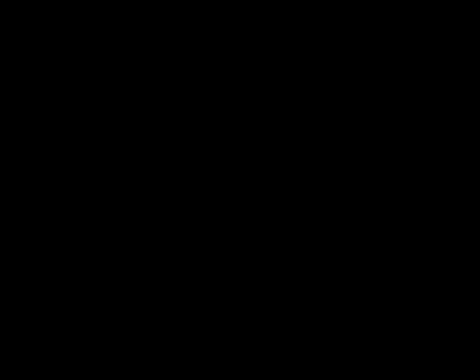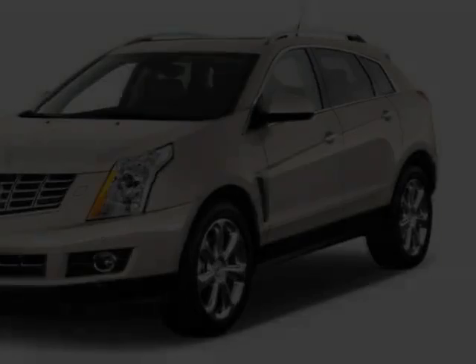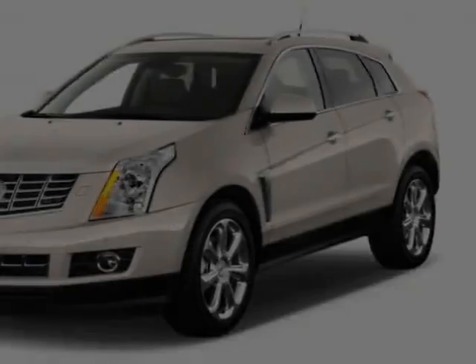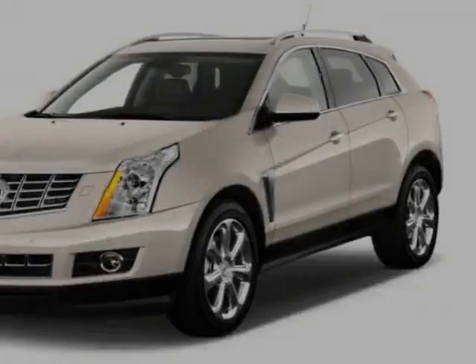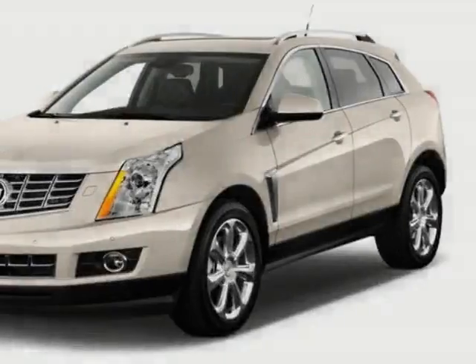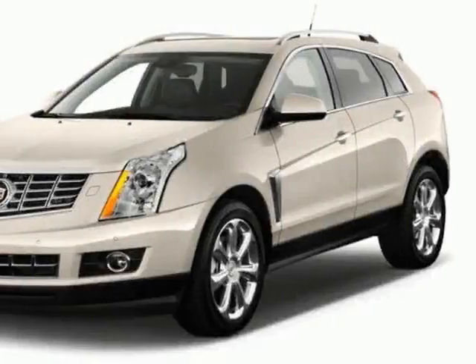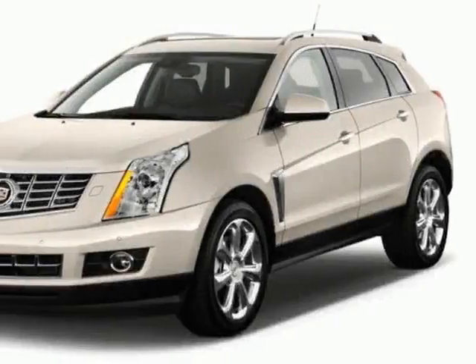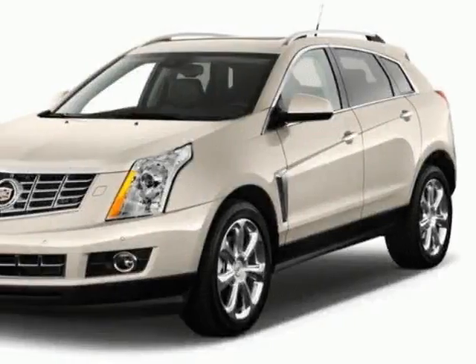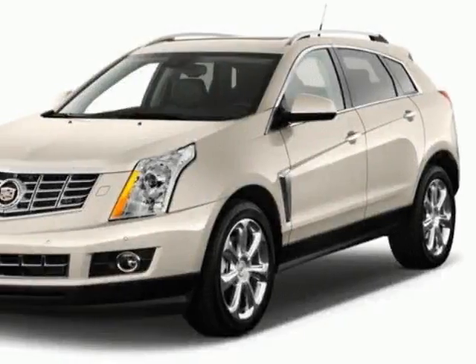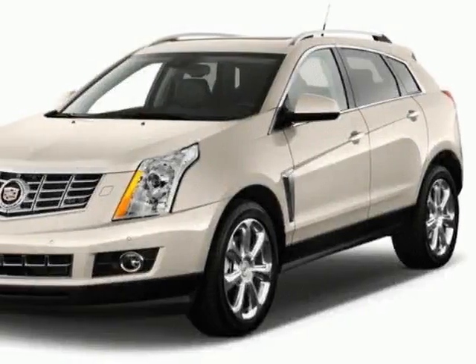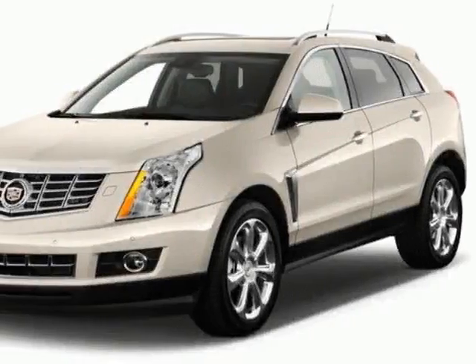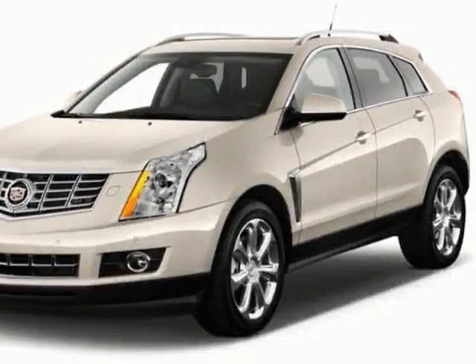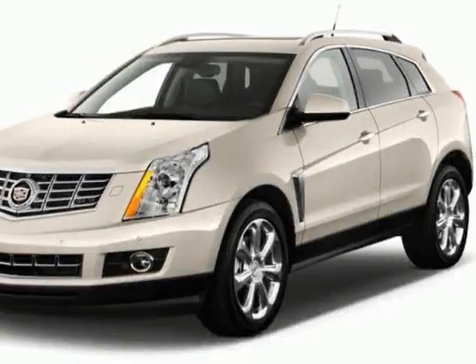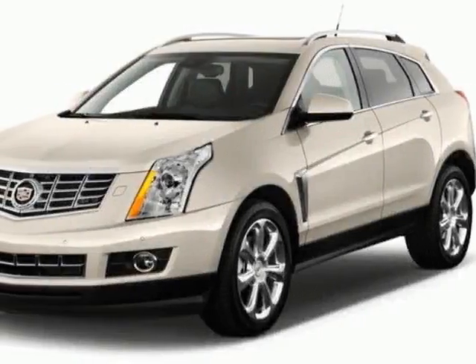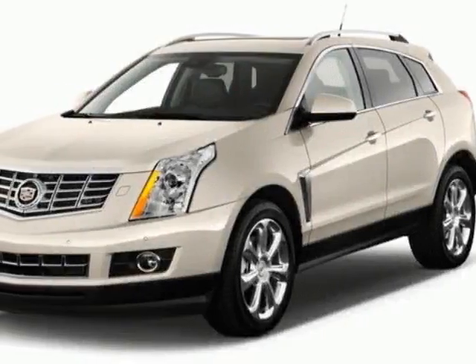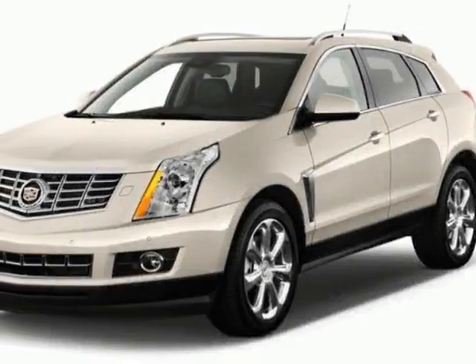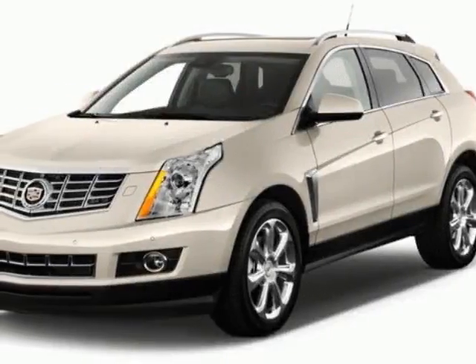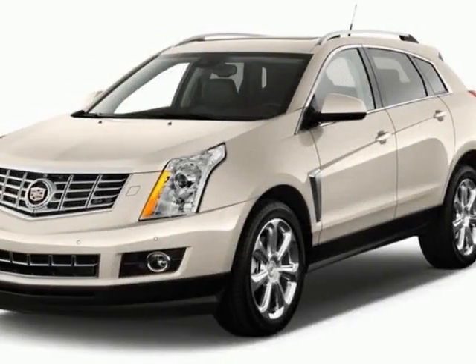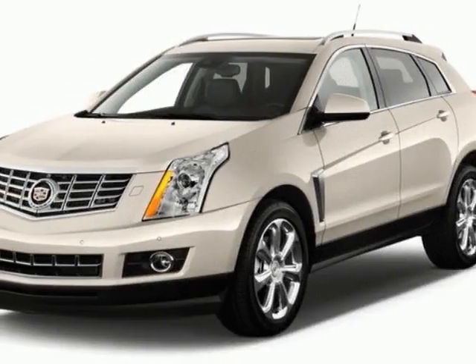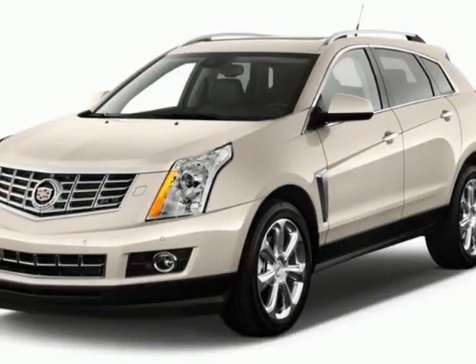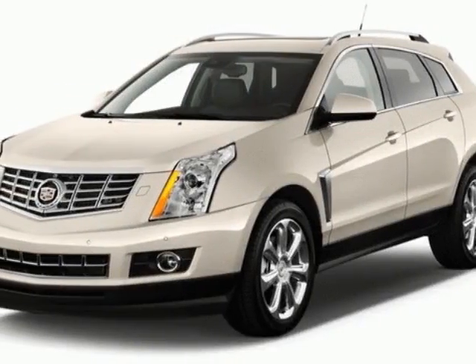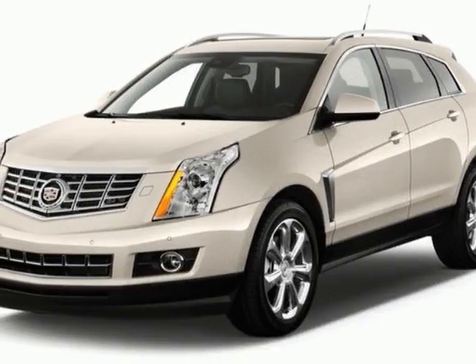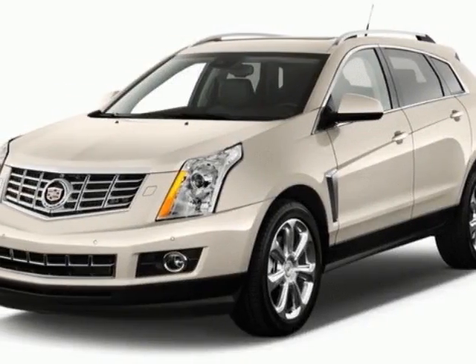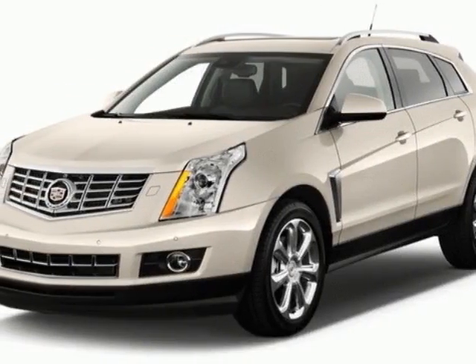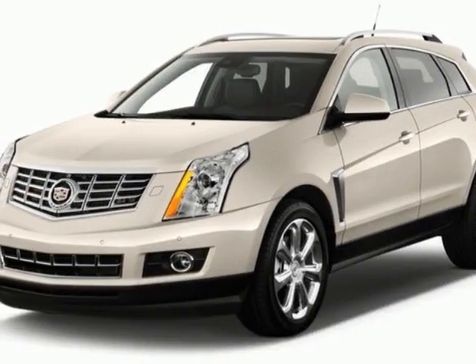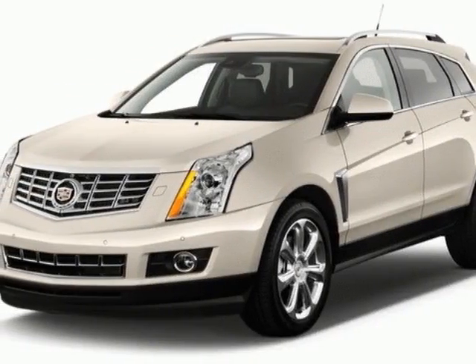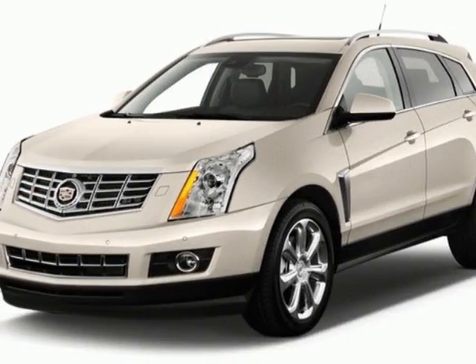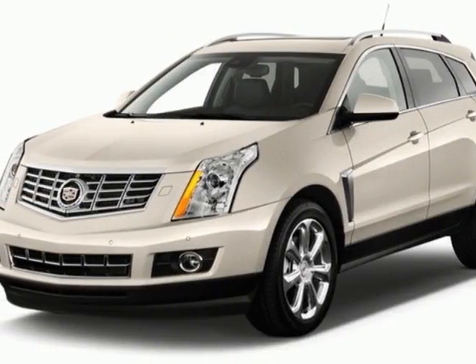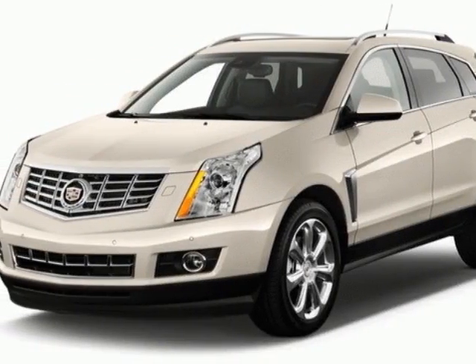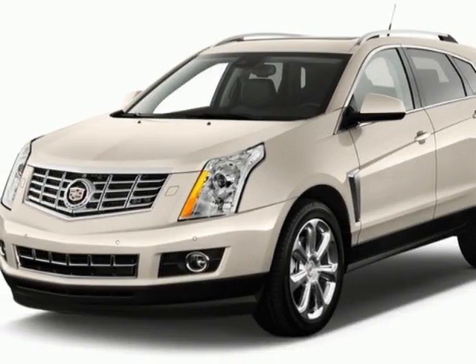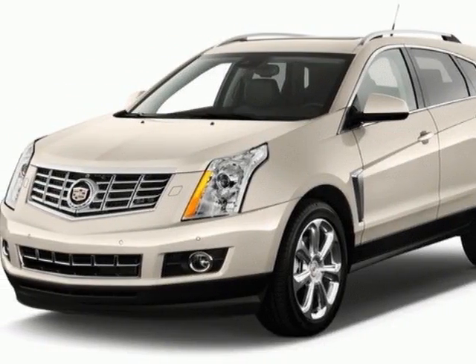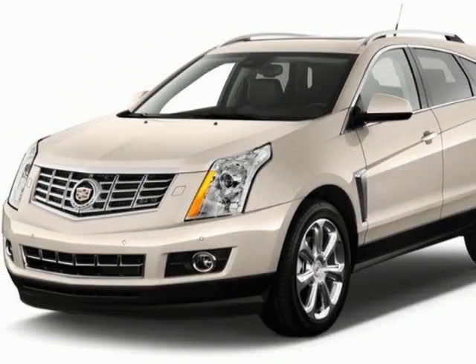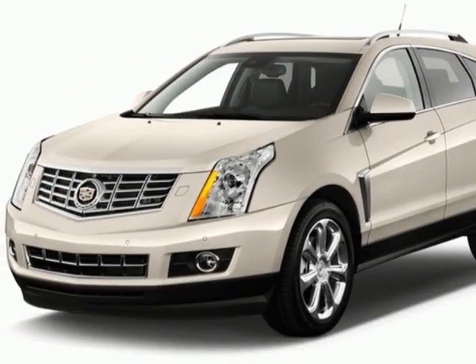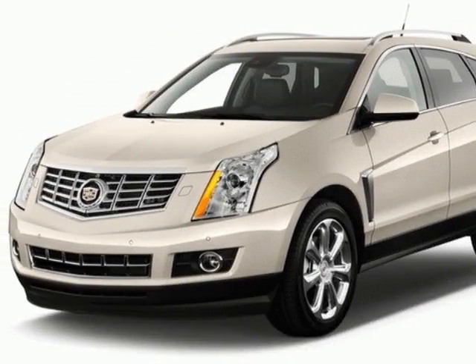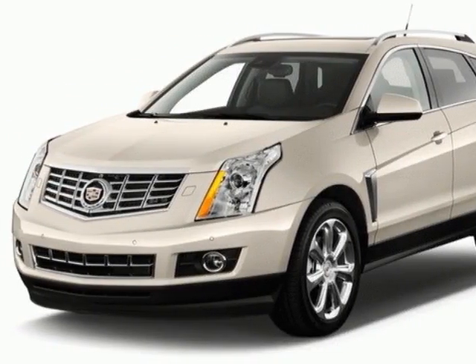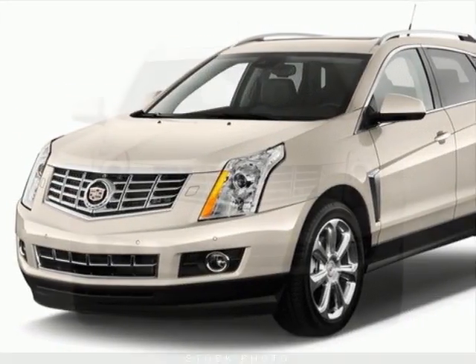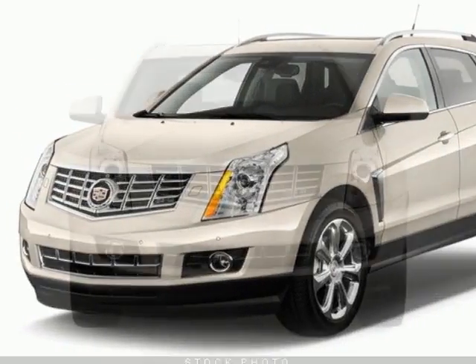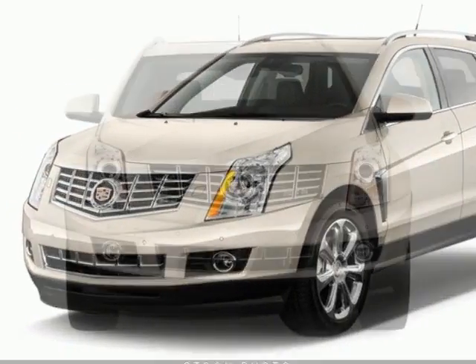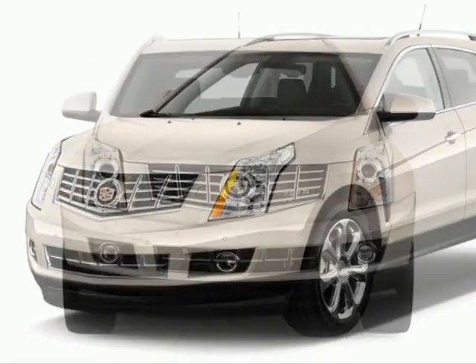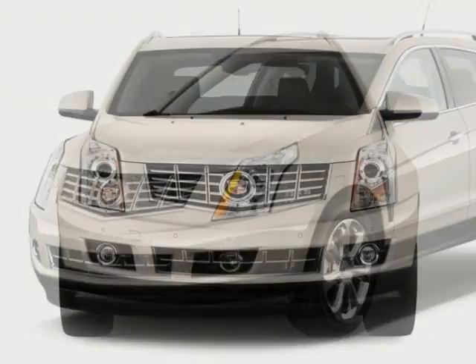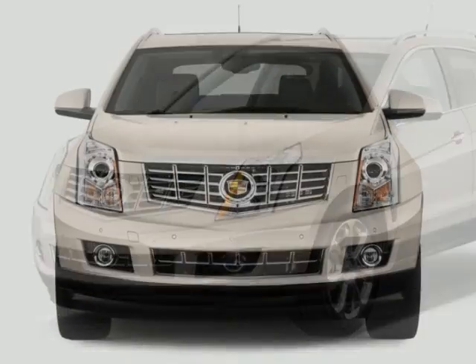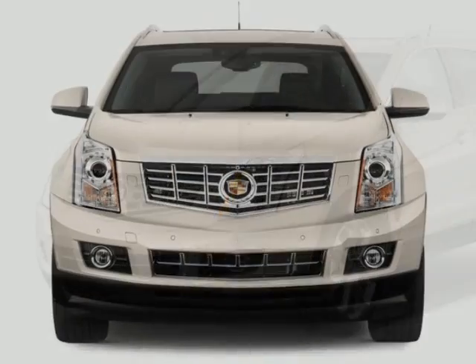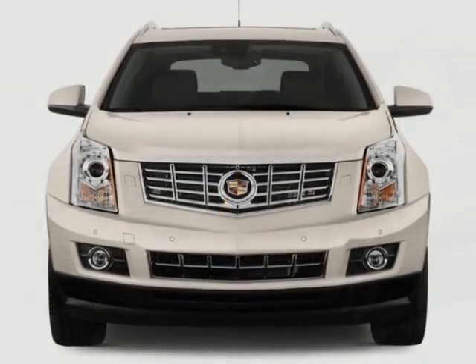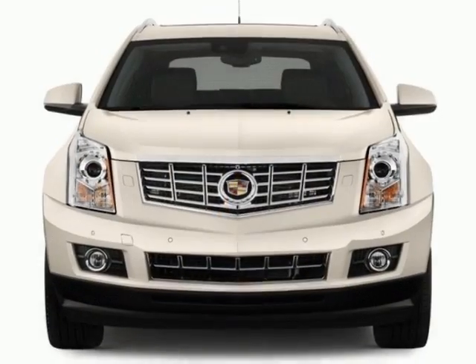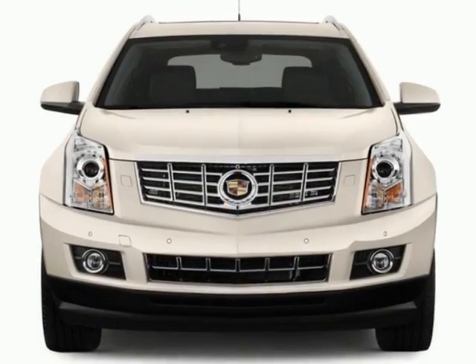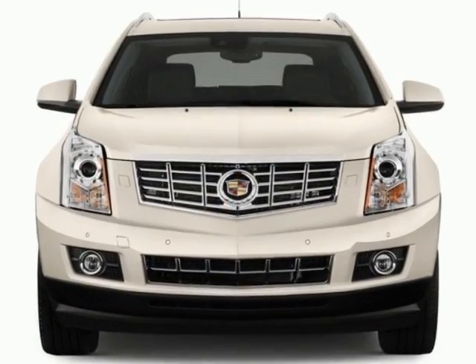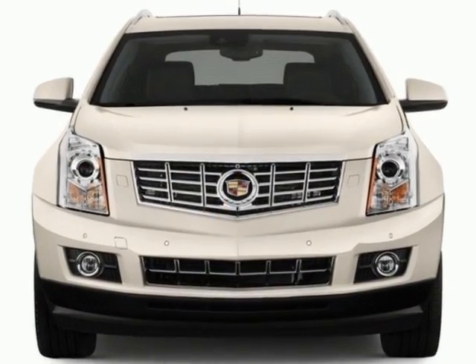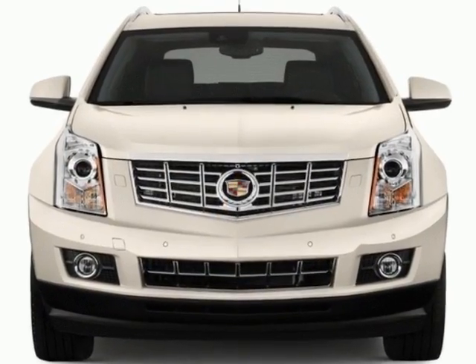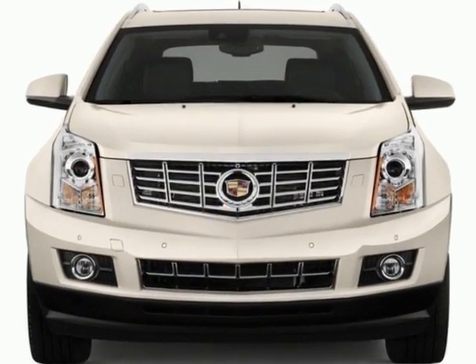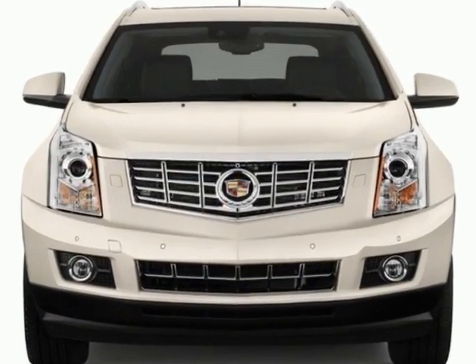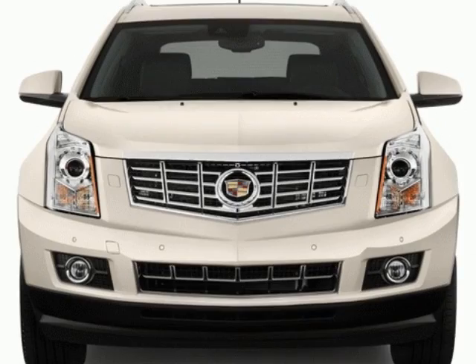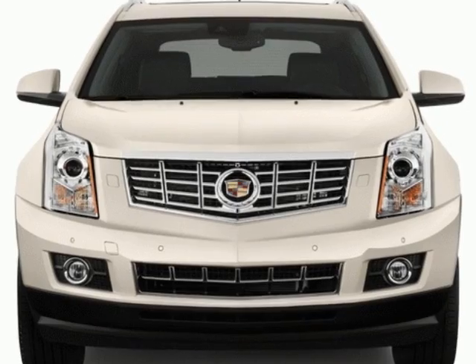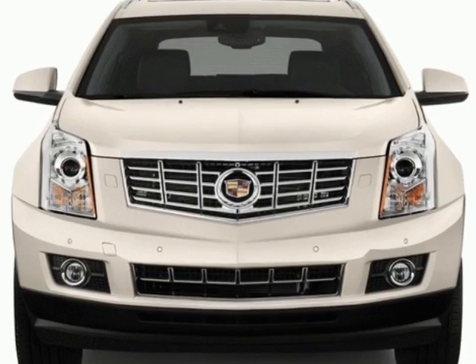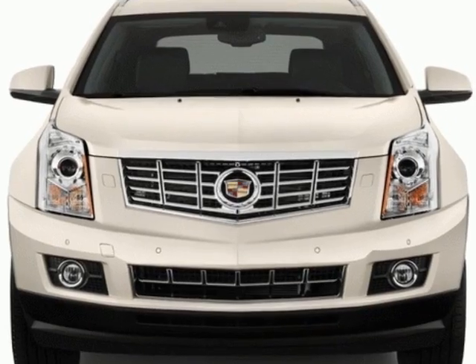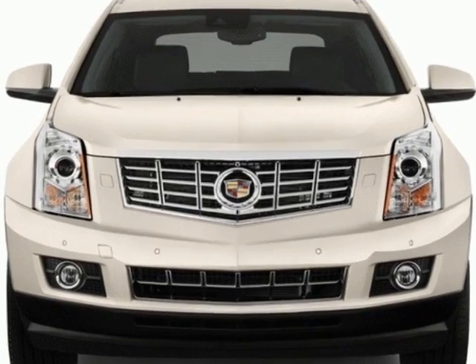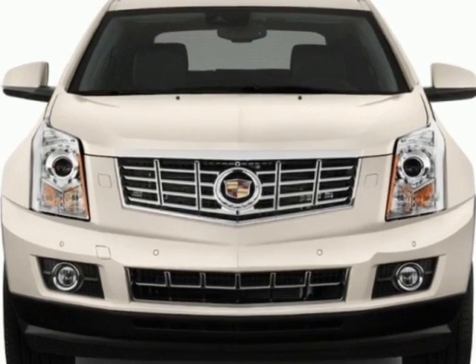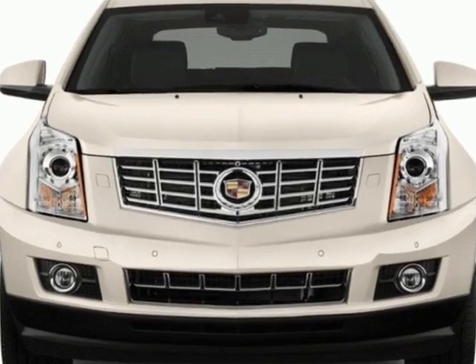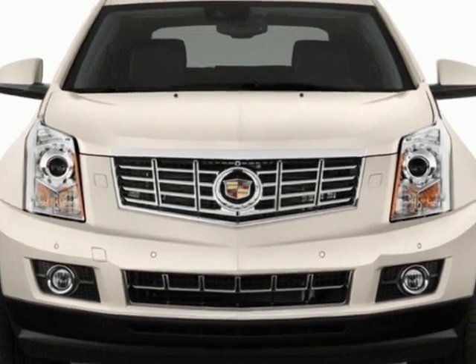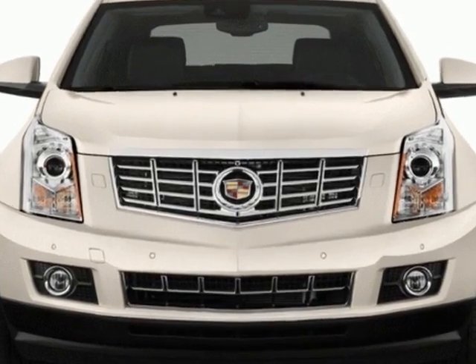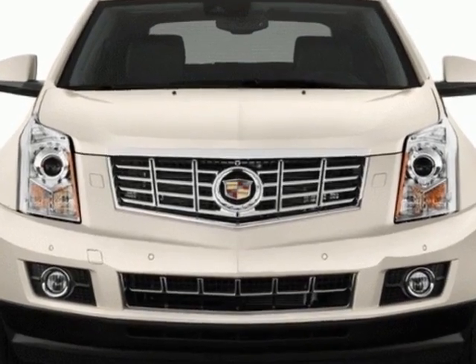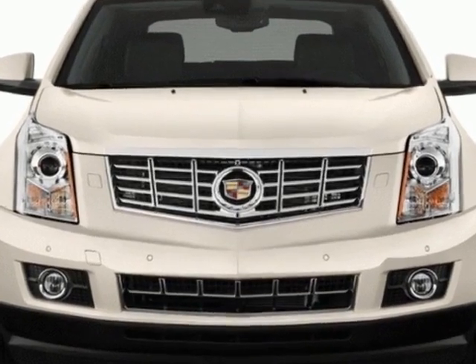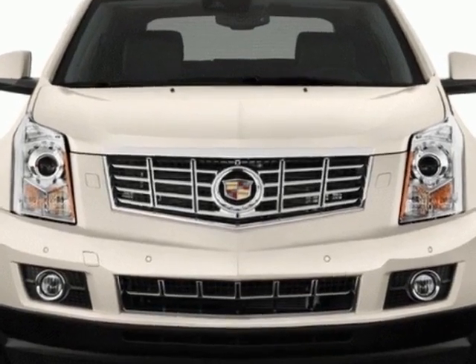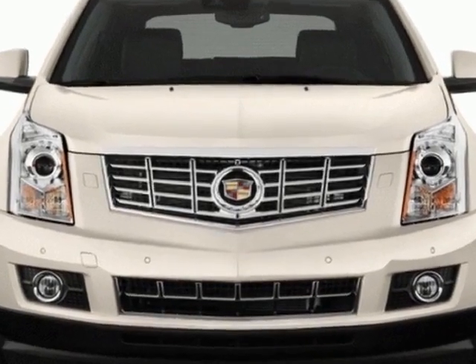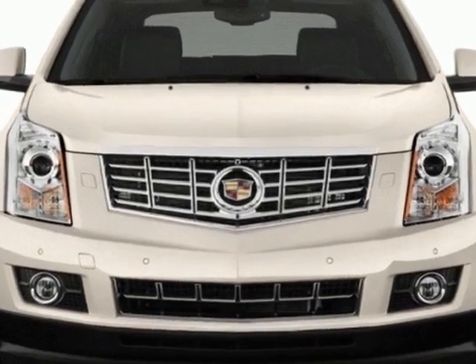Check out this new 2013 Cadillac SRX. For your protection, this vehicle has a full factory warranty.